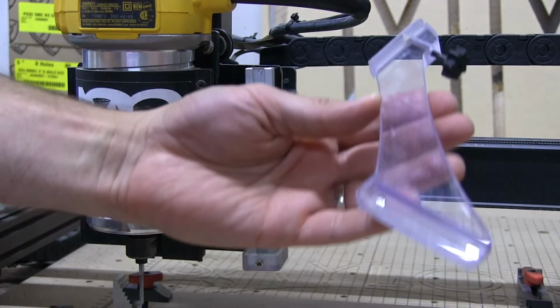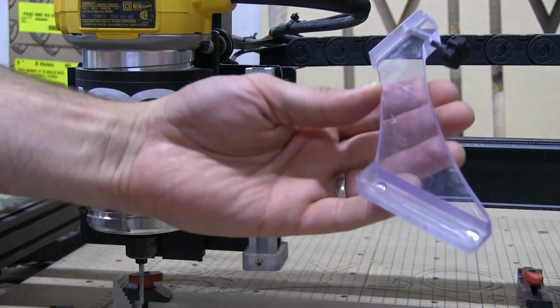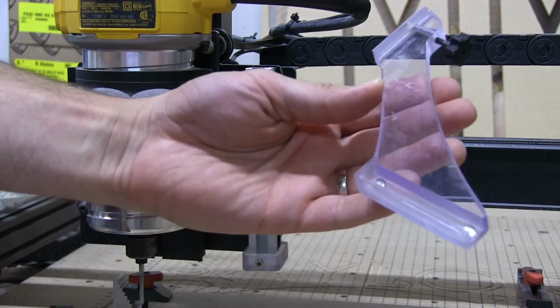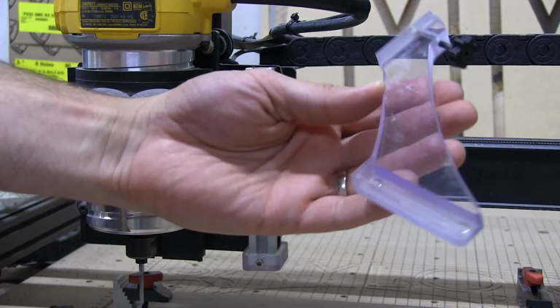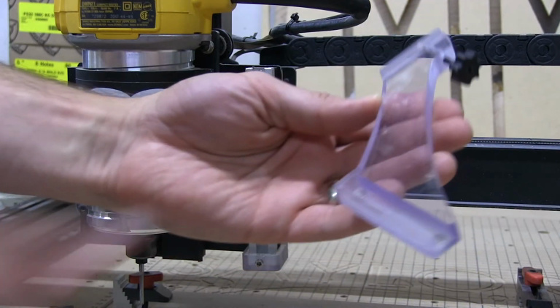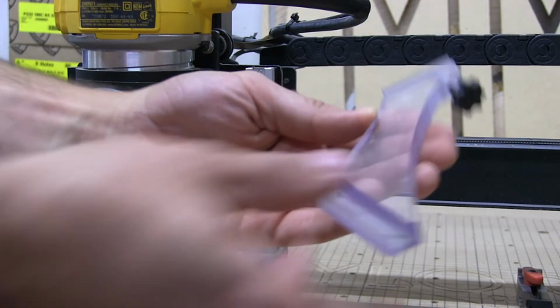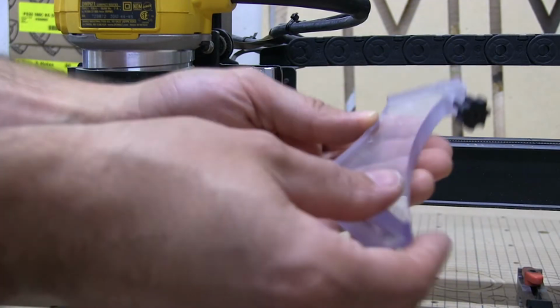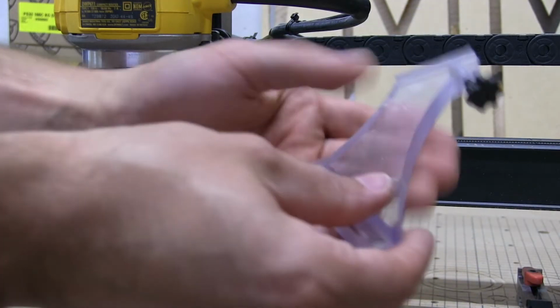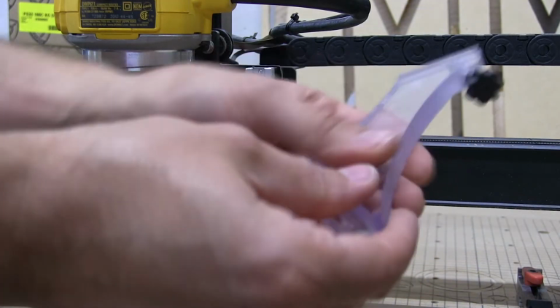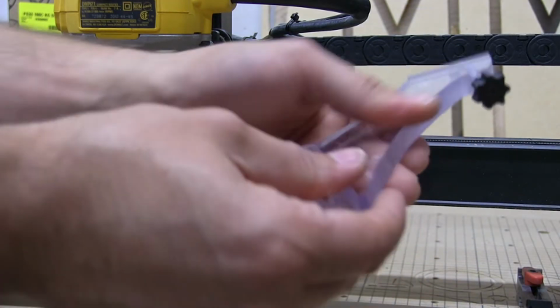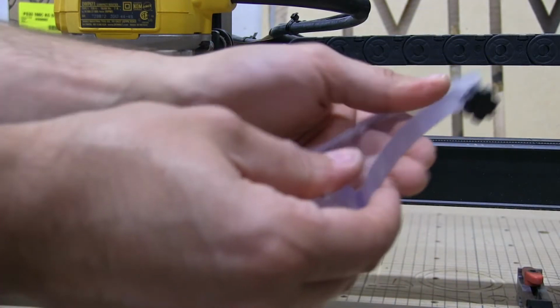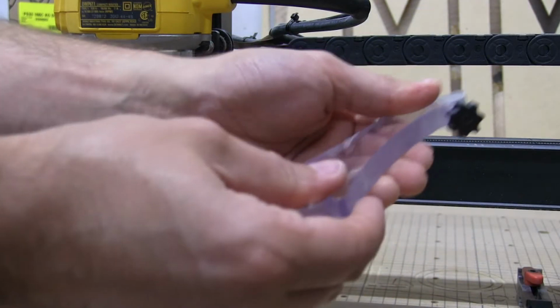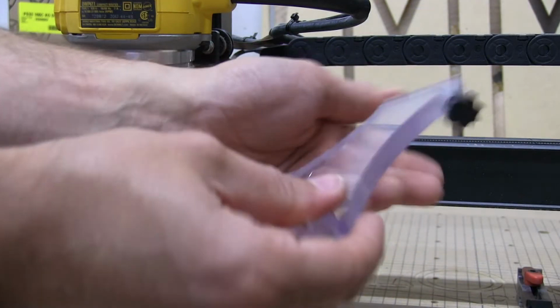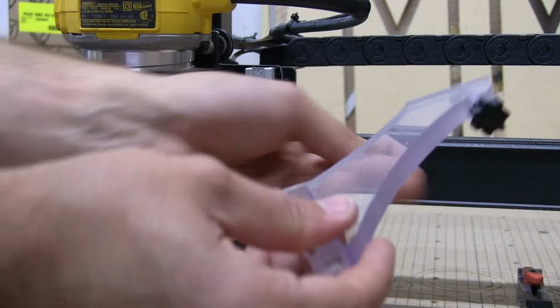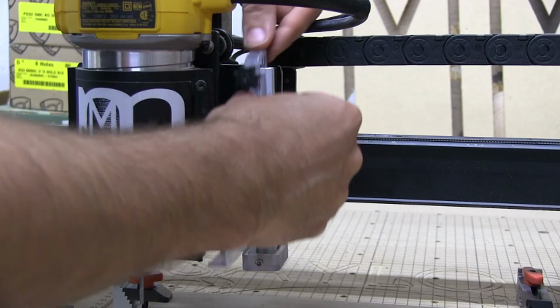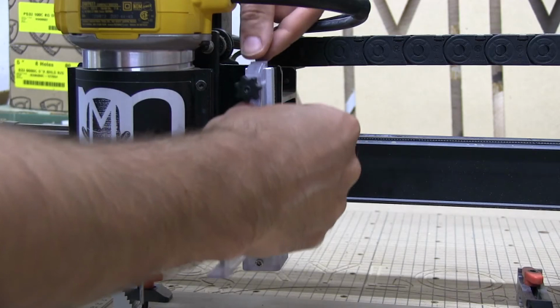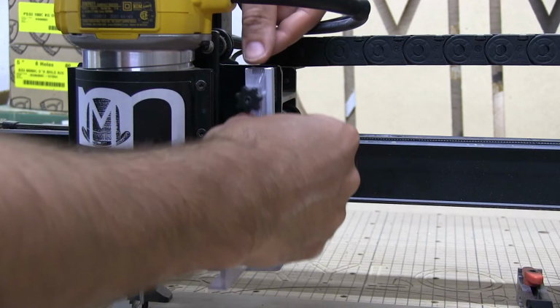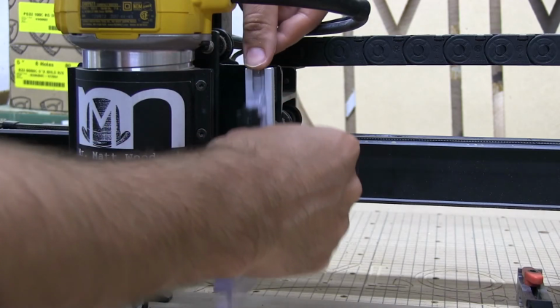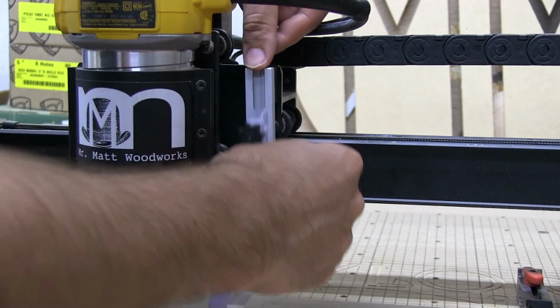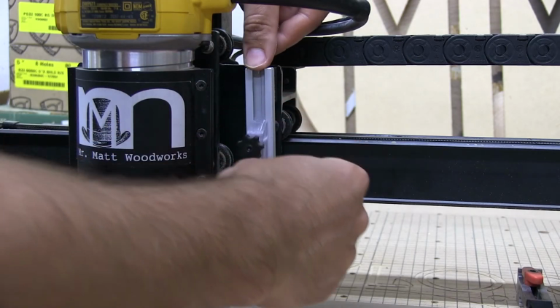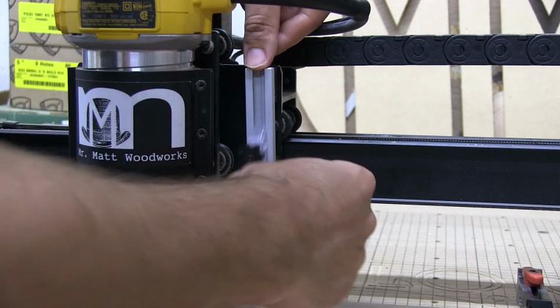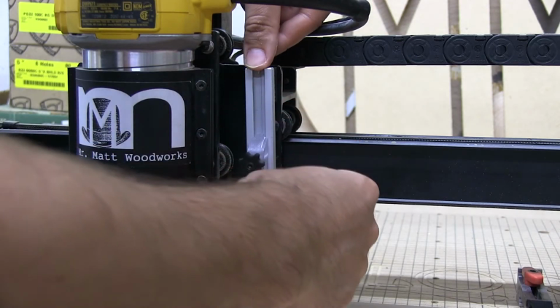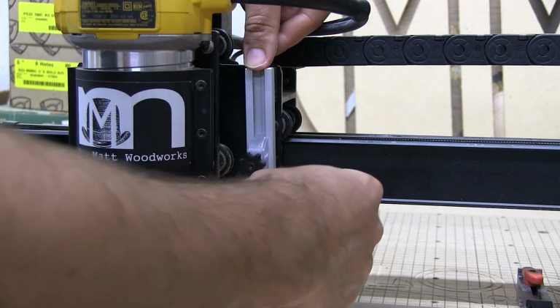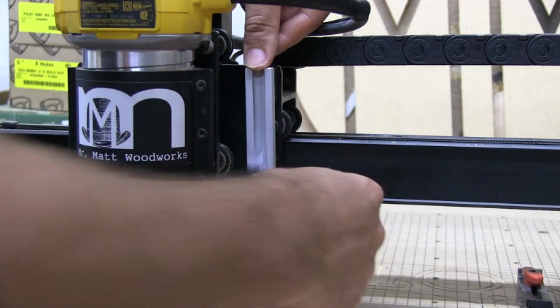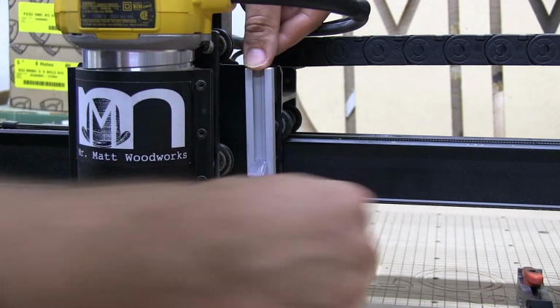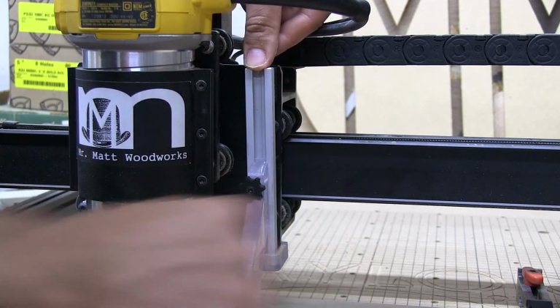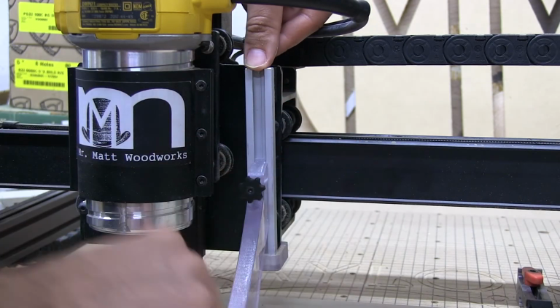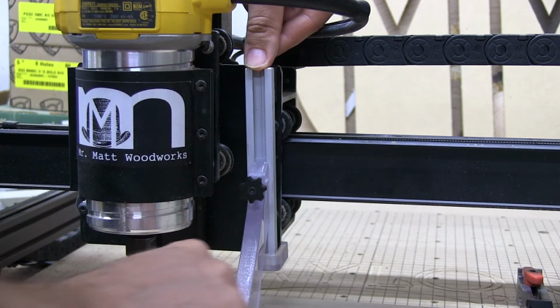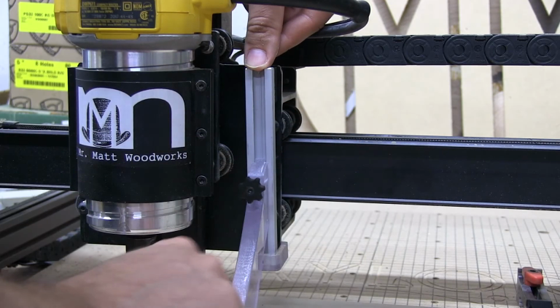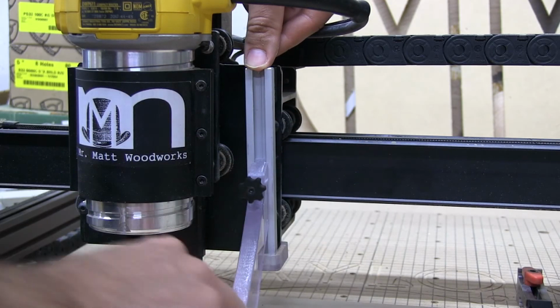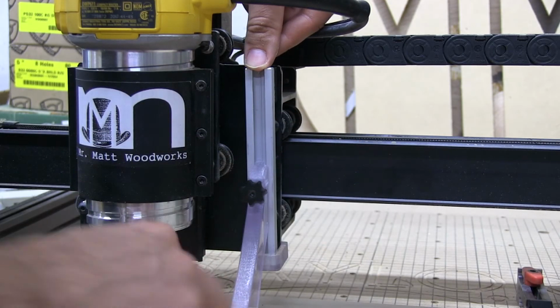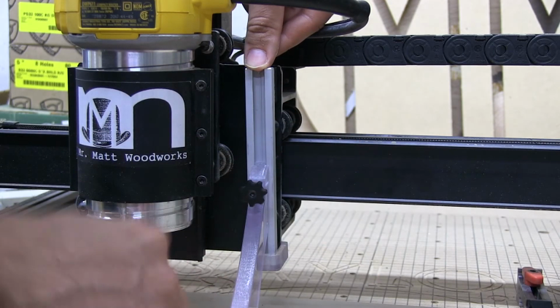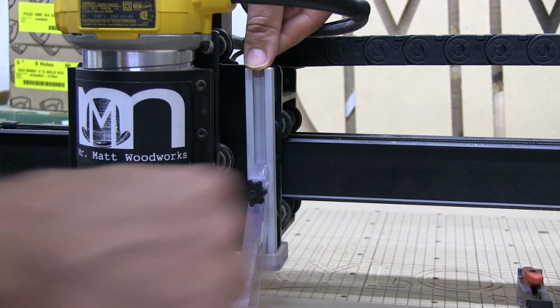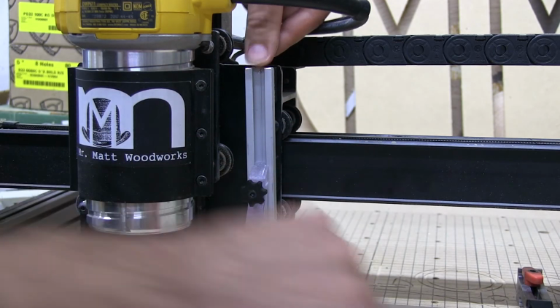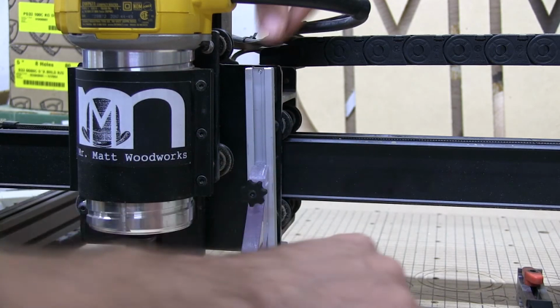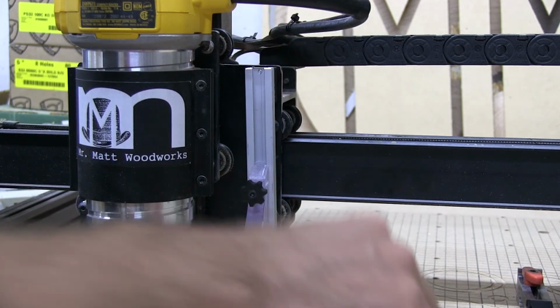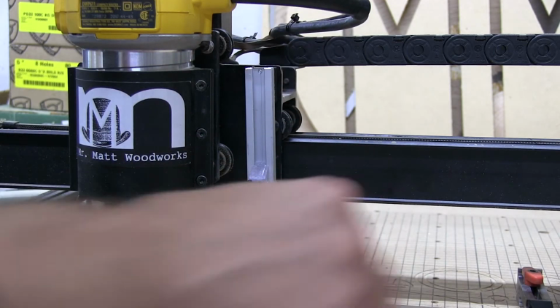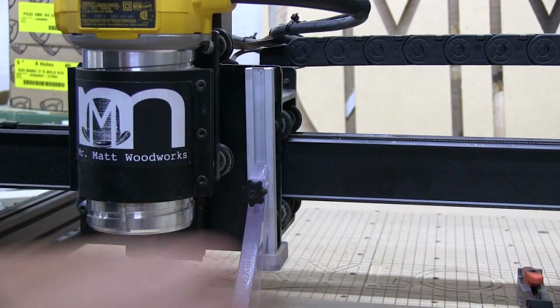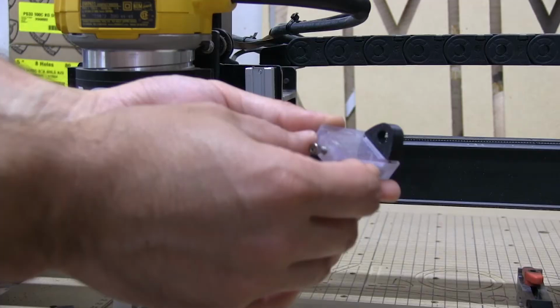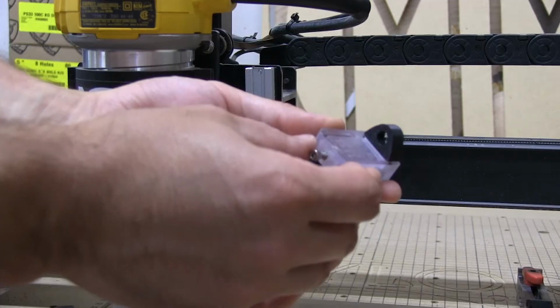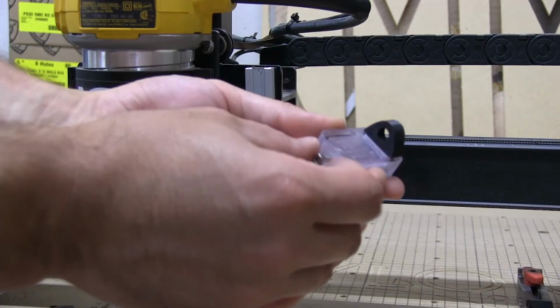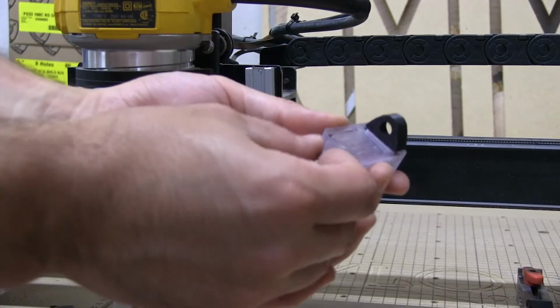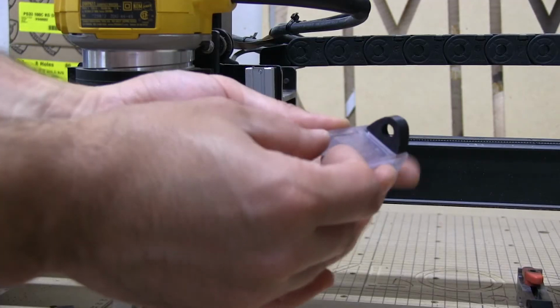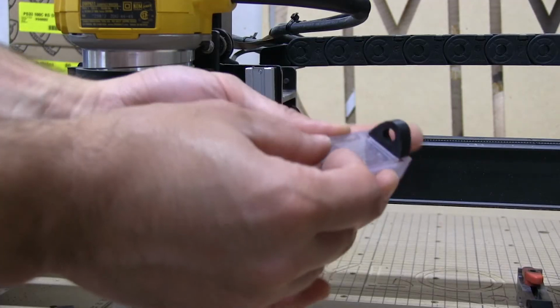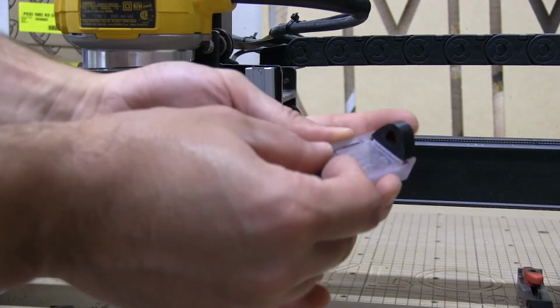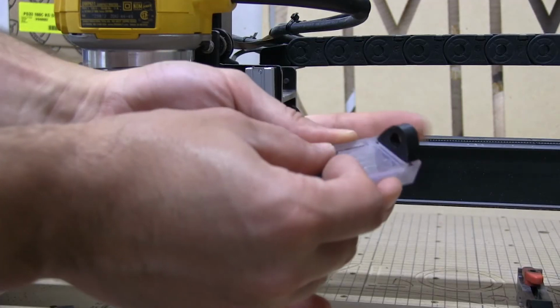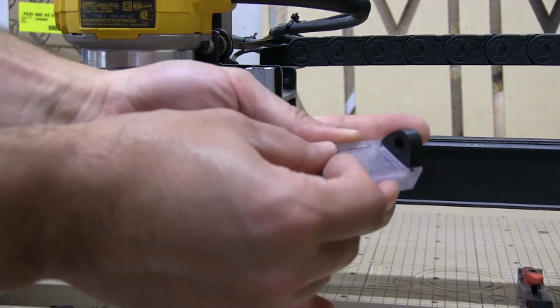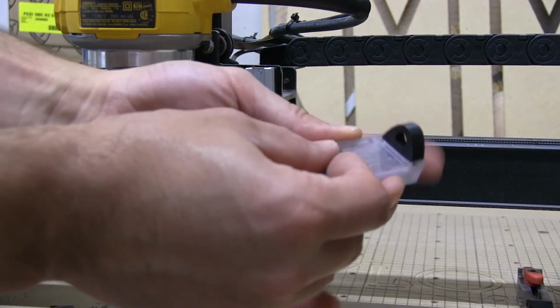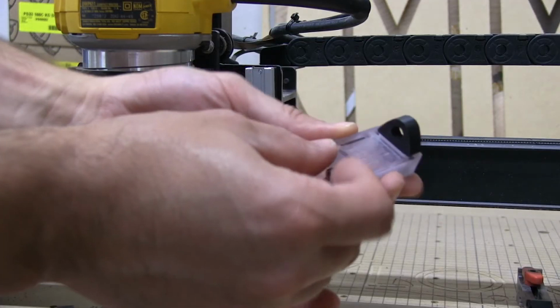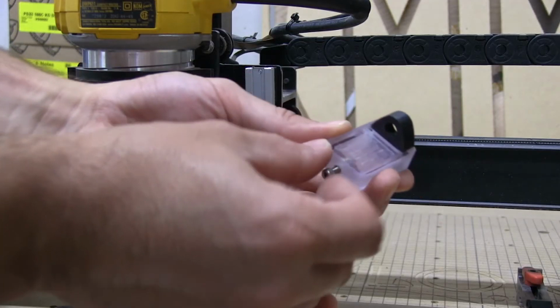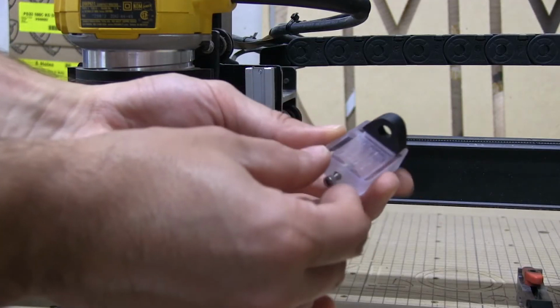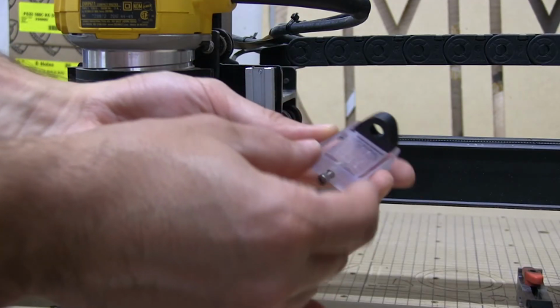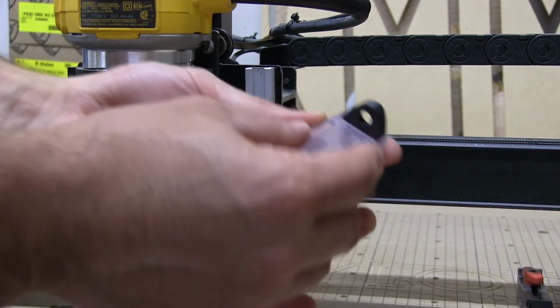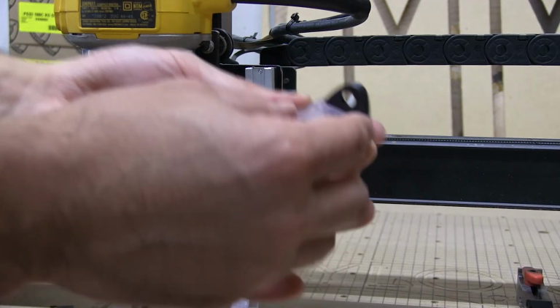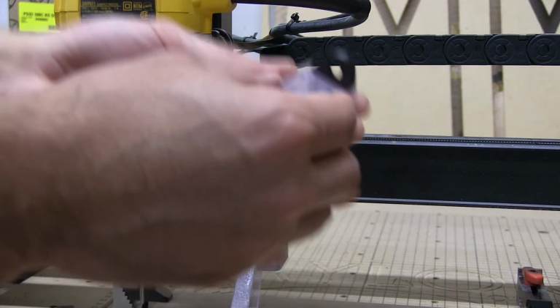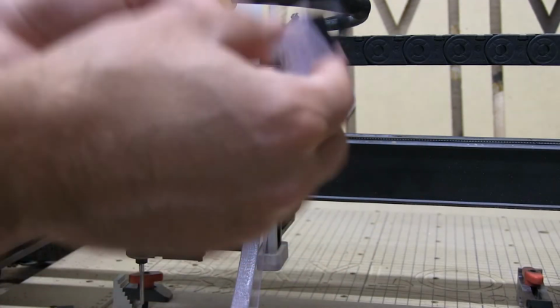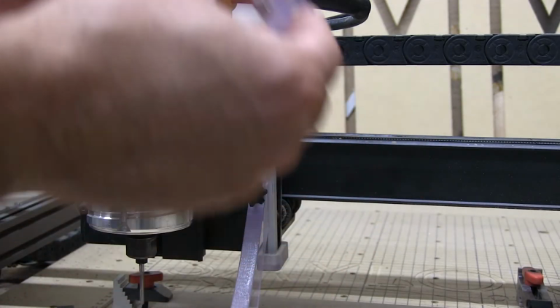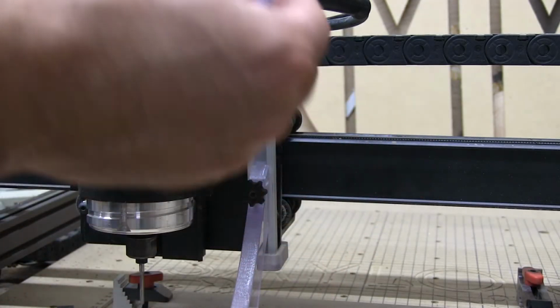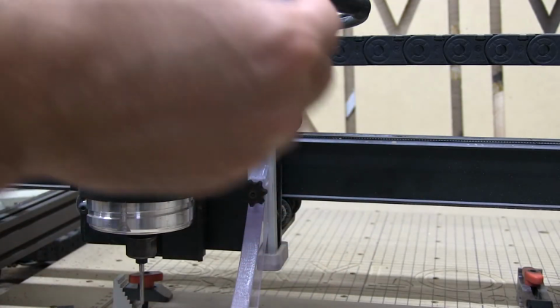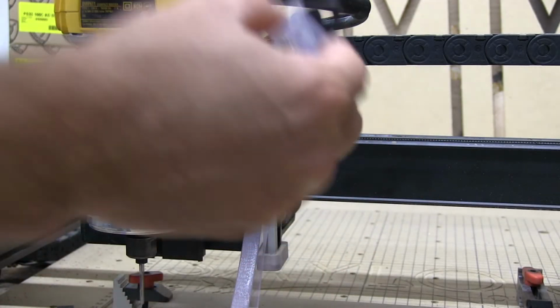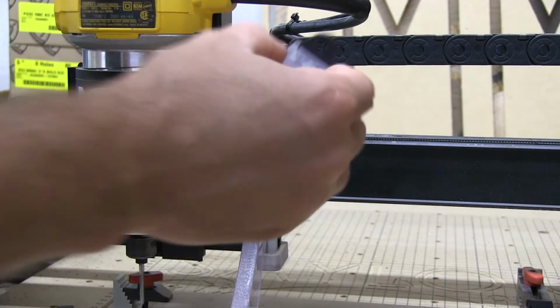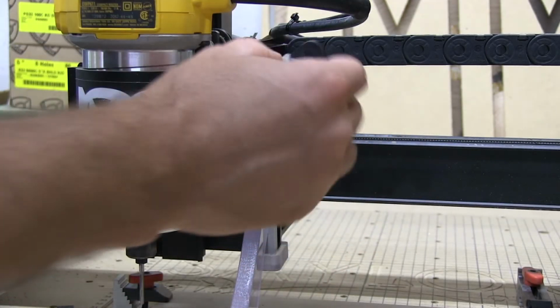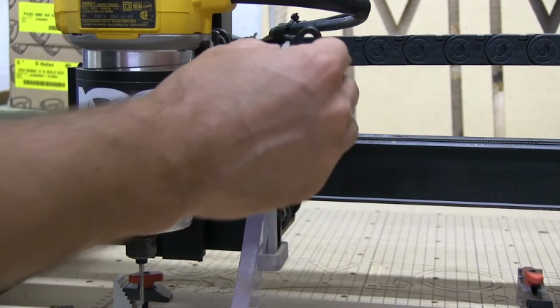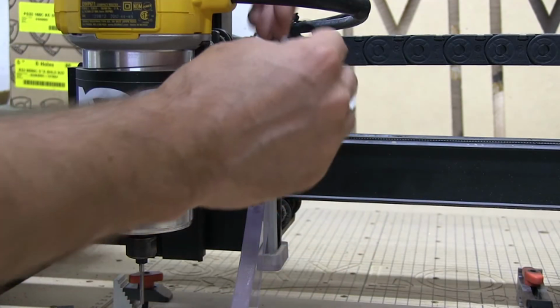Next are the support arms for the boot itself, and finally the top bracket is added. Here you can see the modified probe insert sitting proudly above its original location.